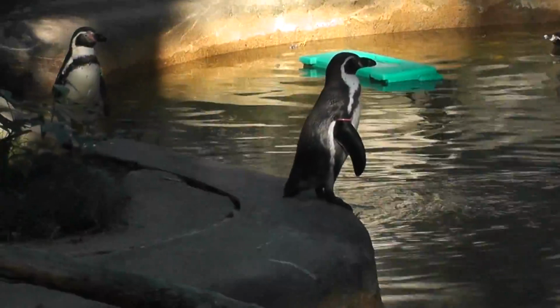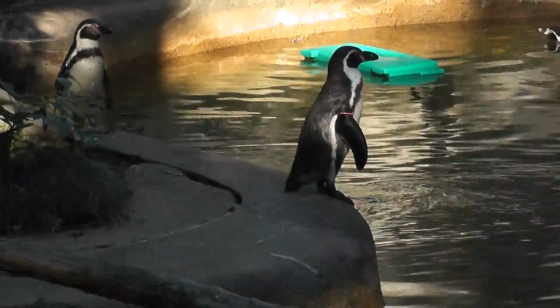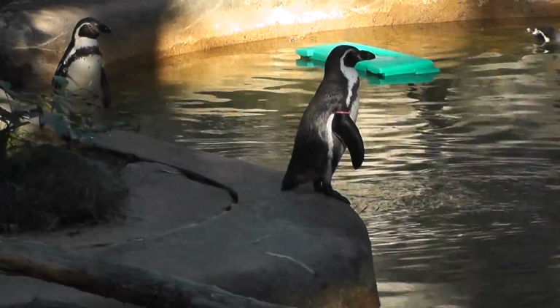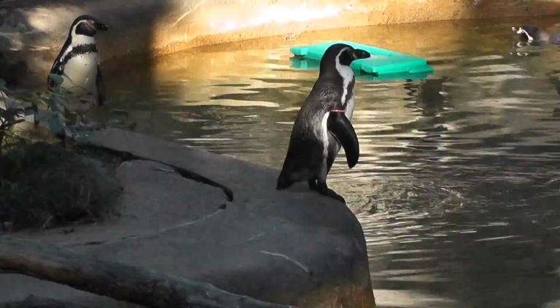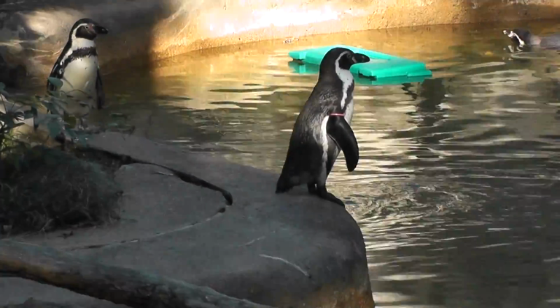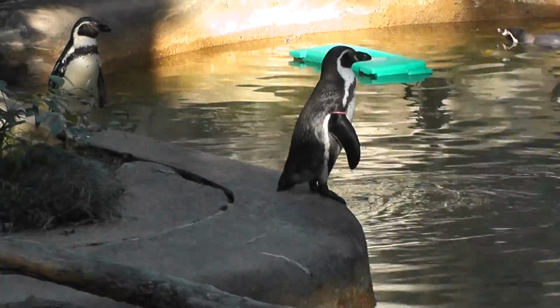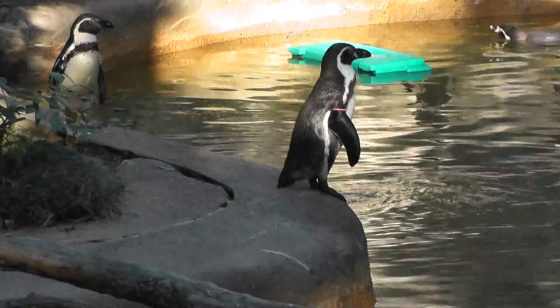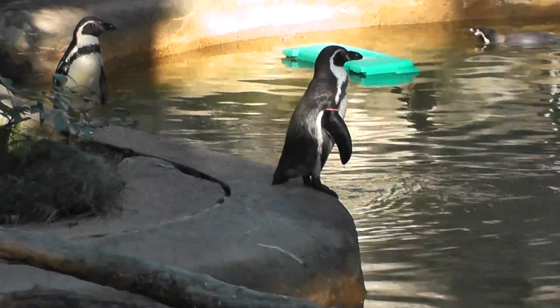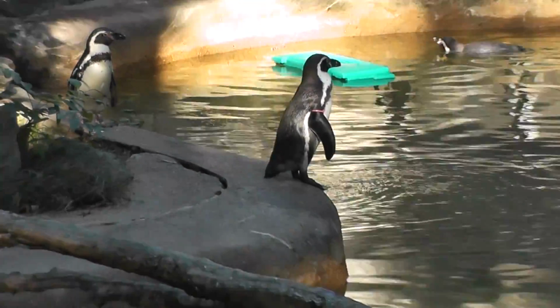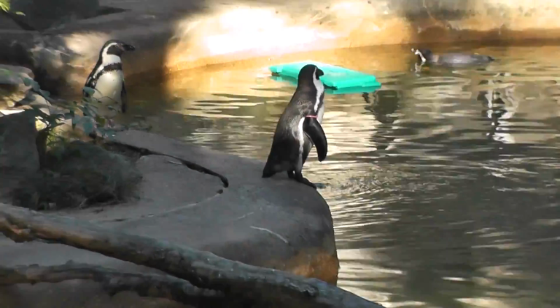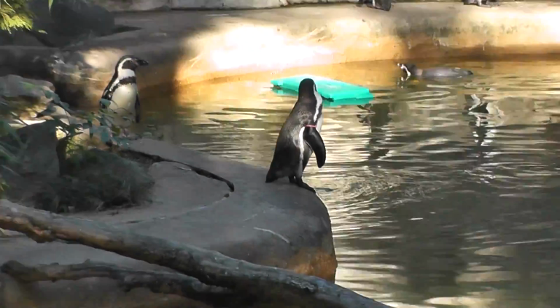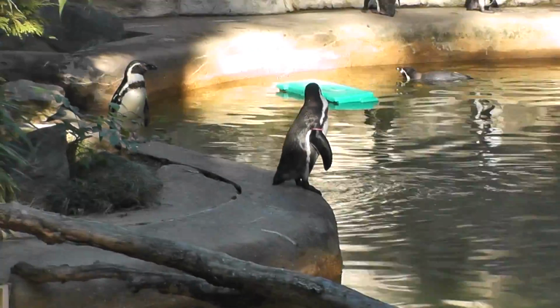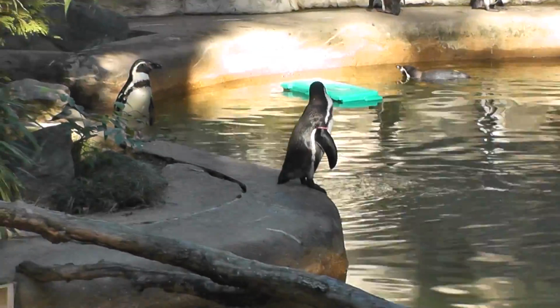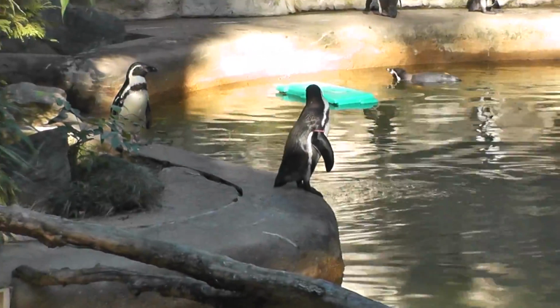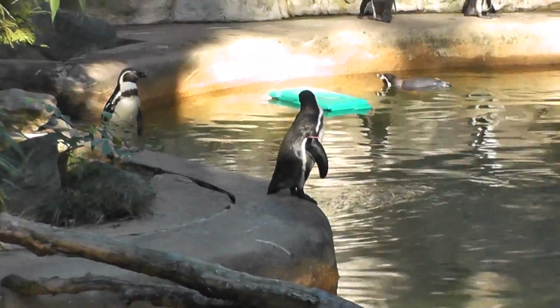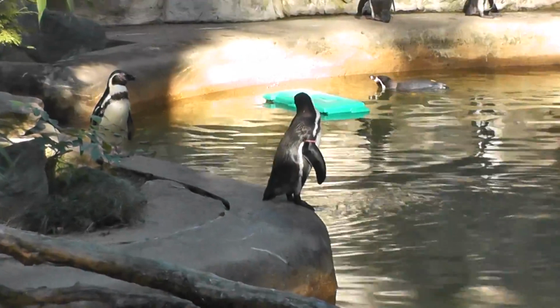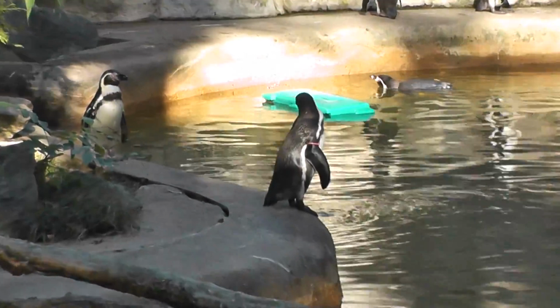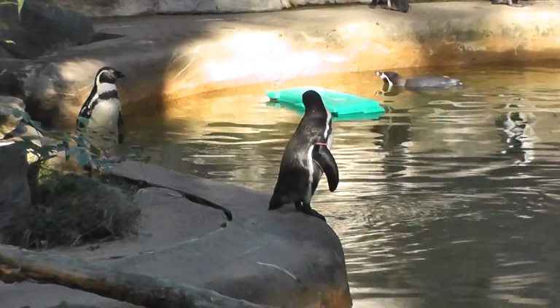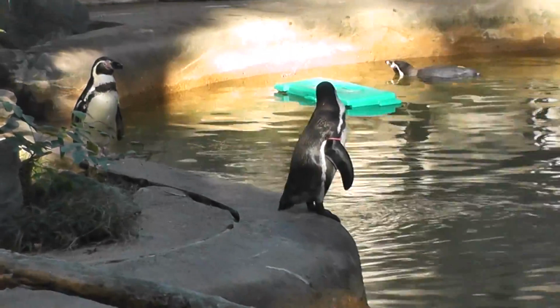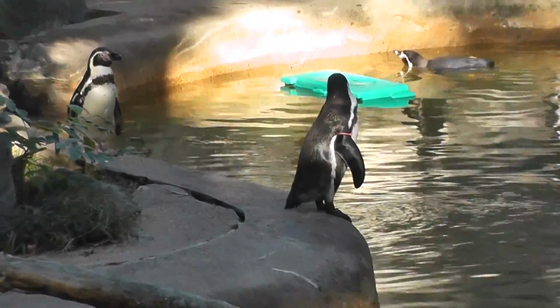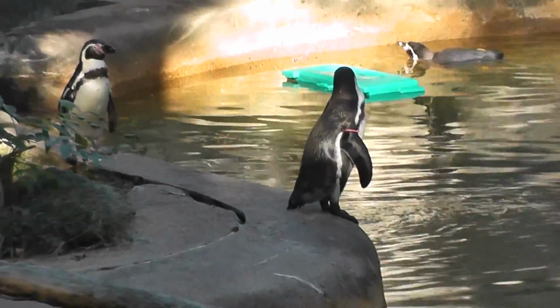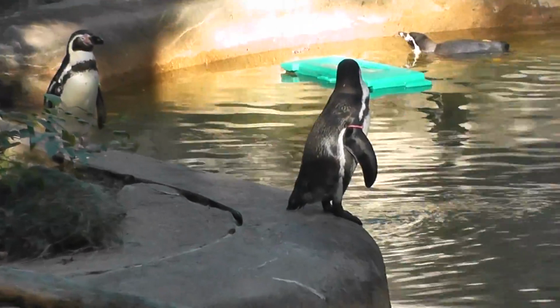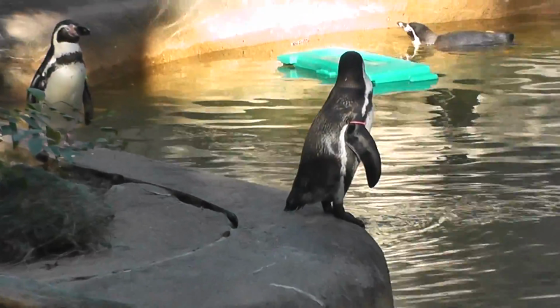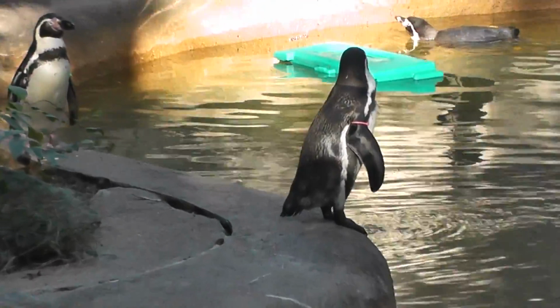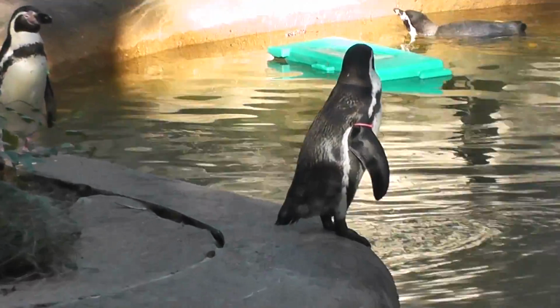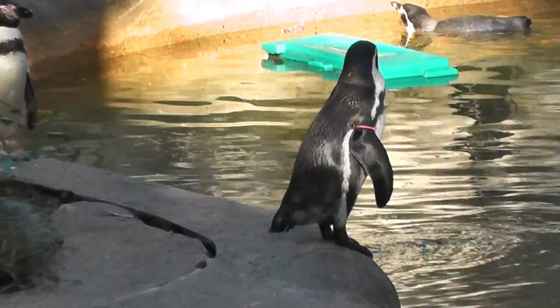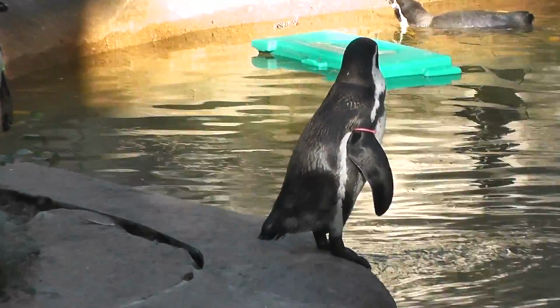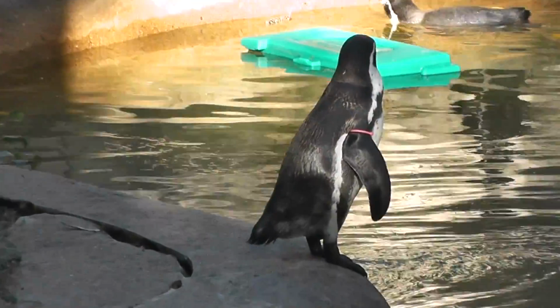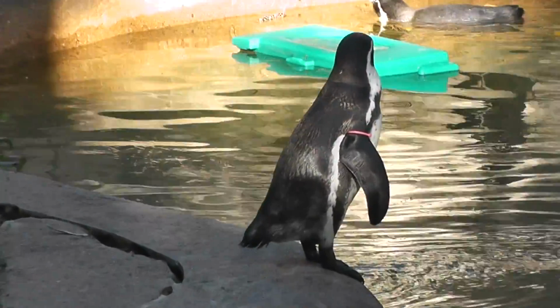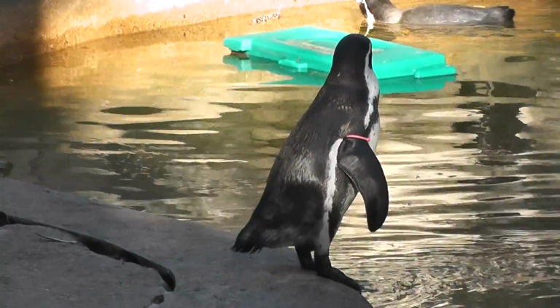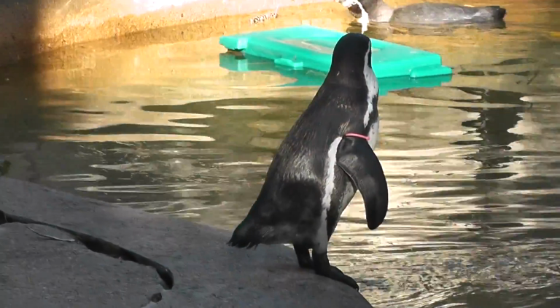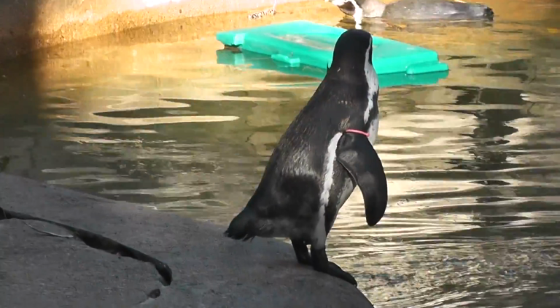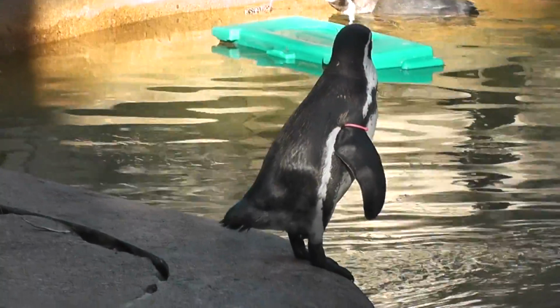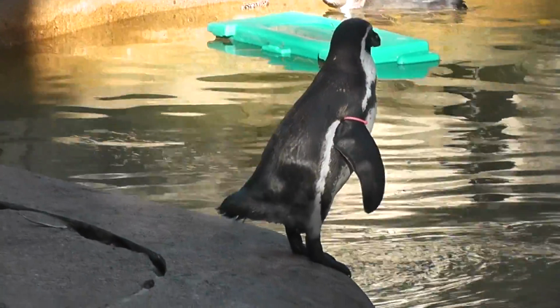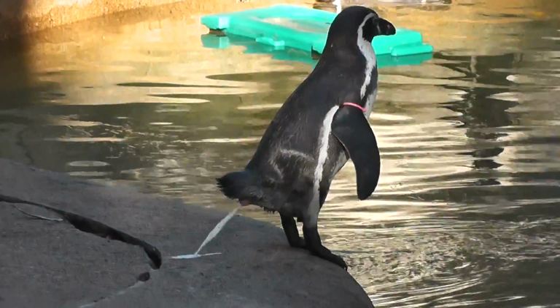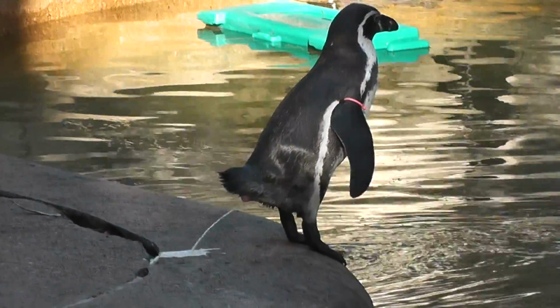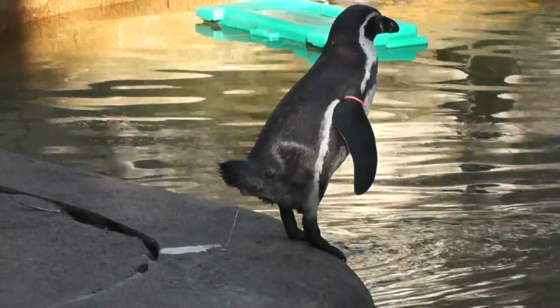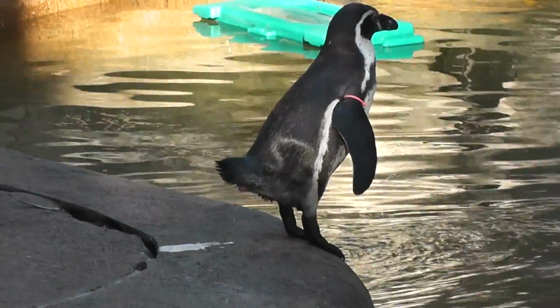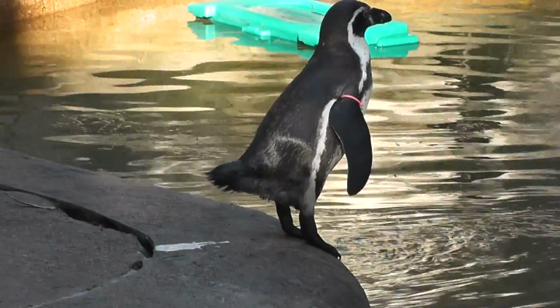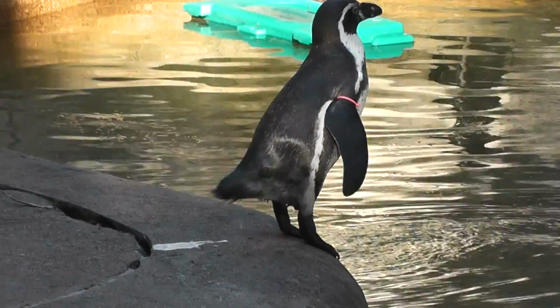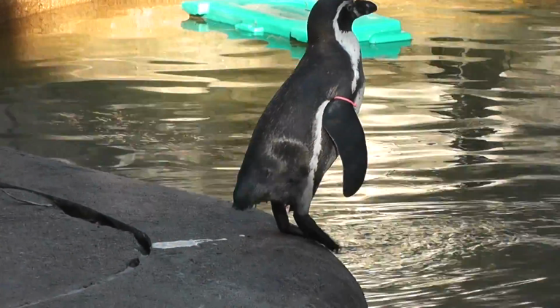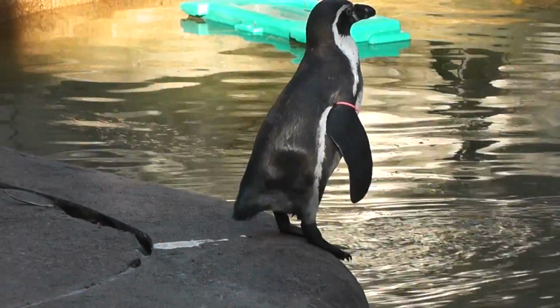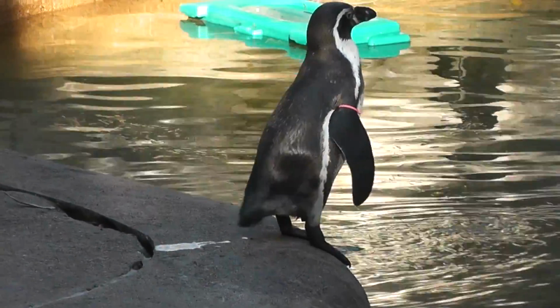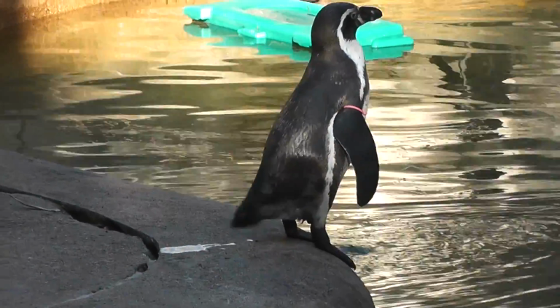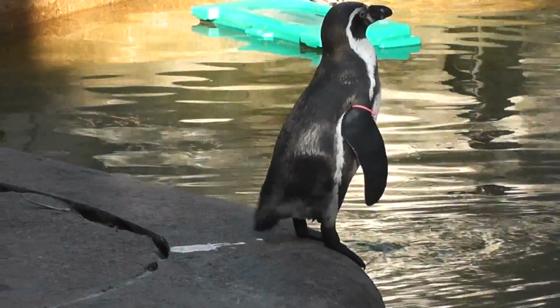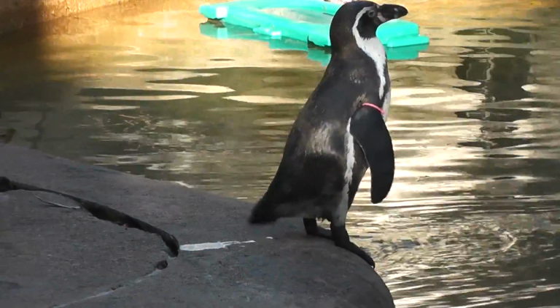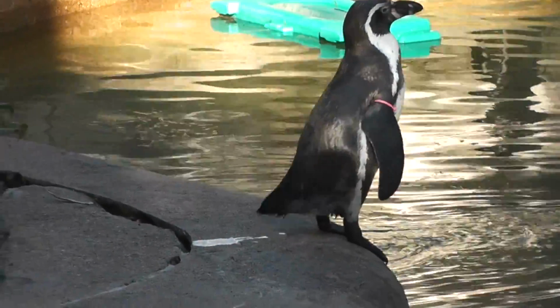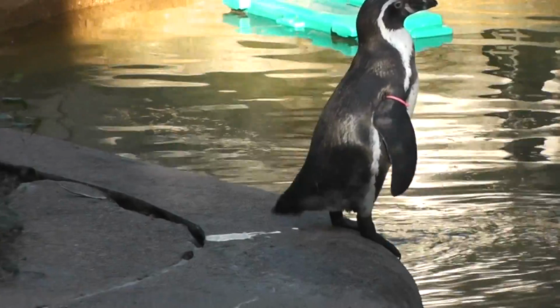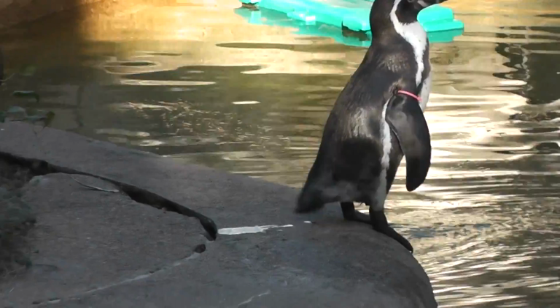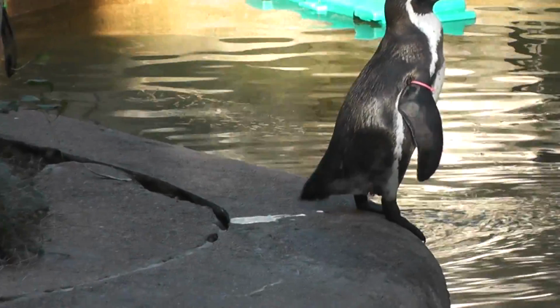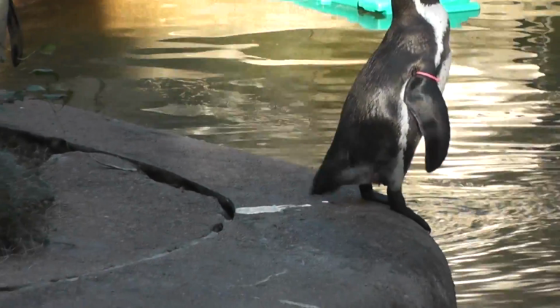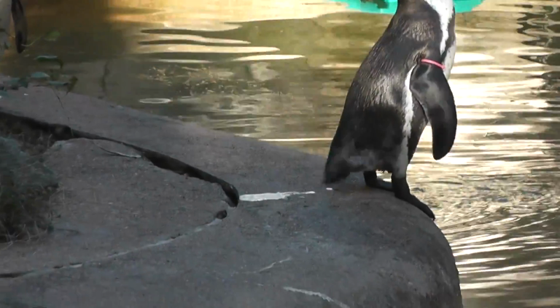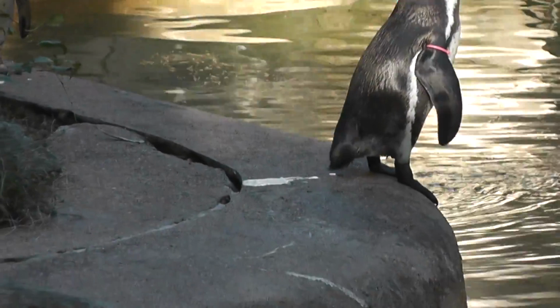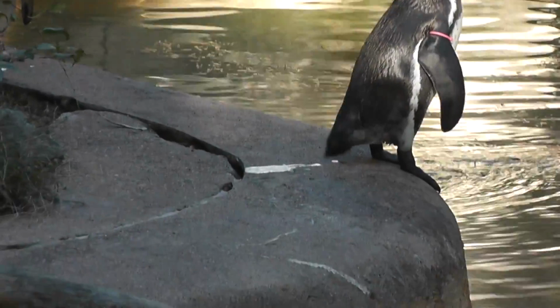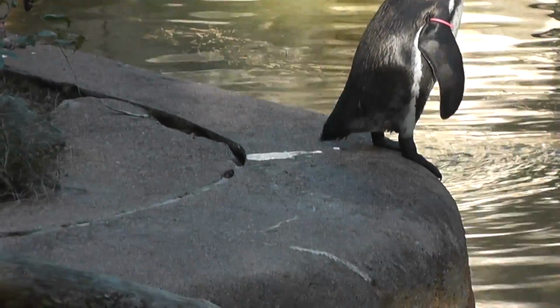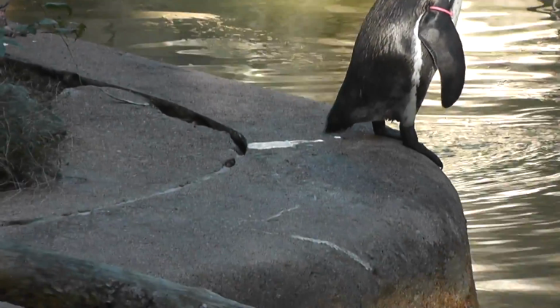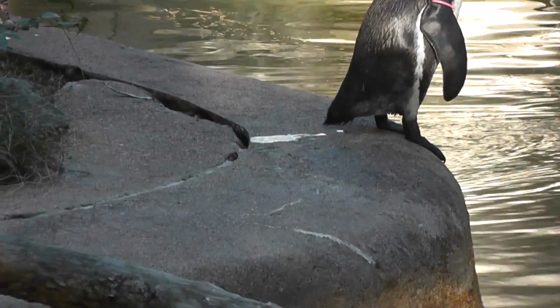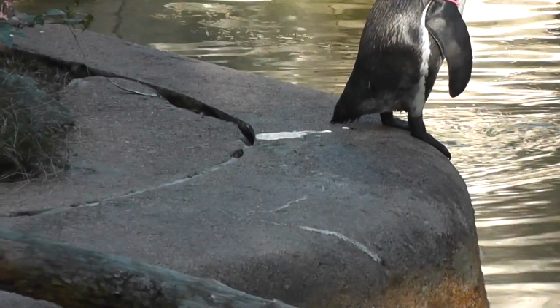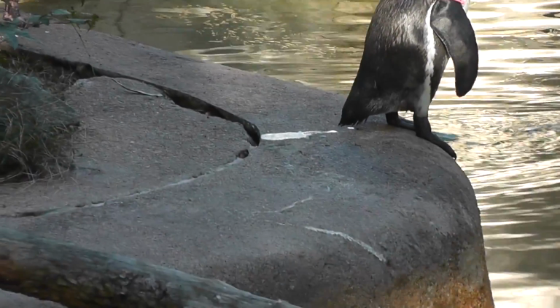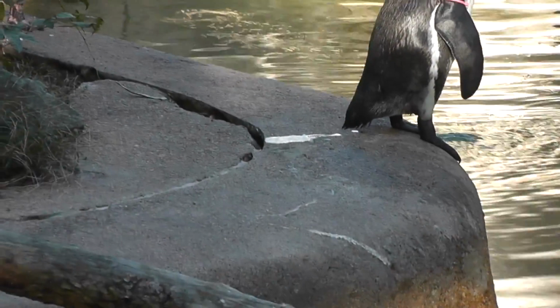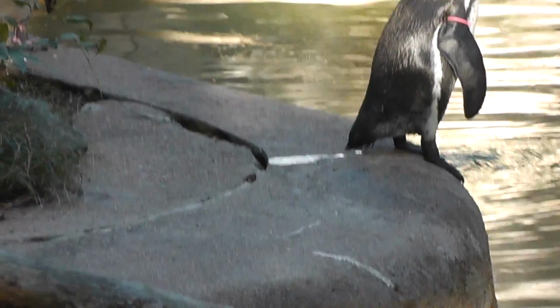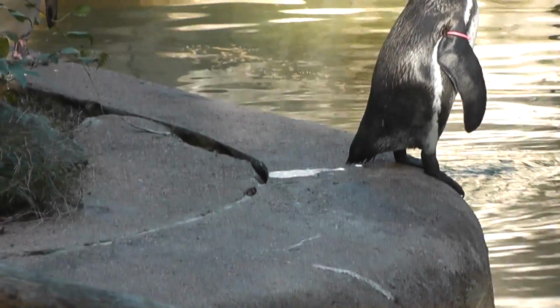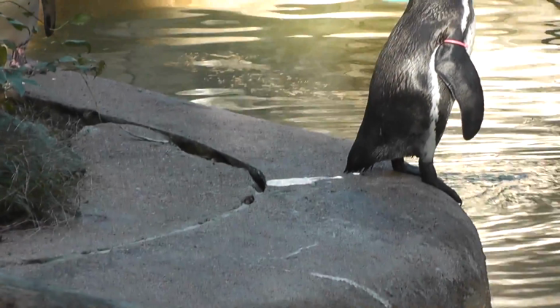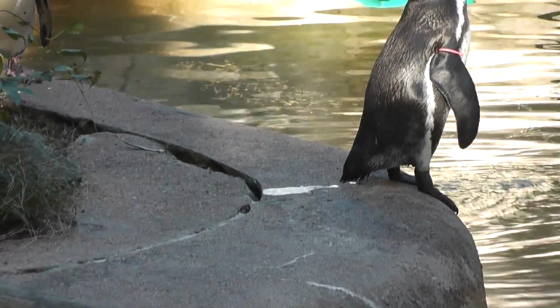Here we are, the Humboldt Penguin. Now here we are. Nice special.